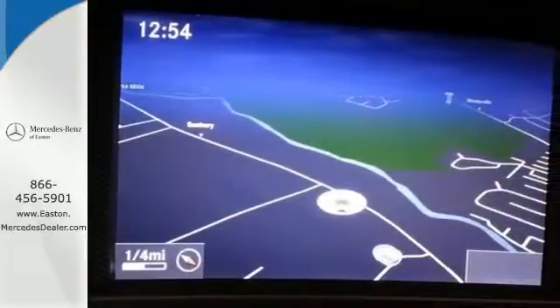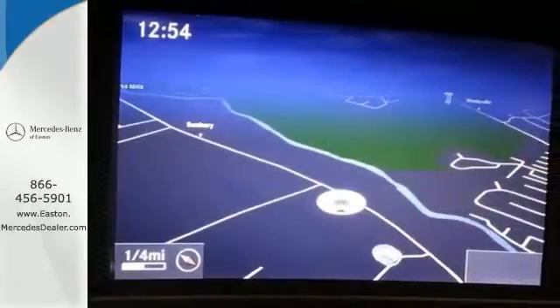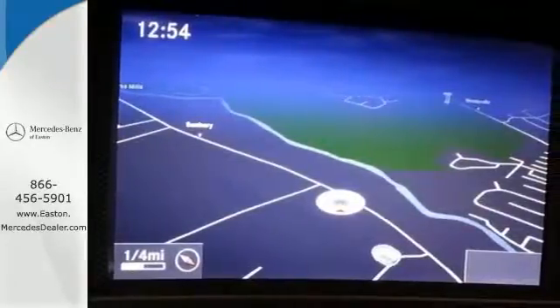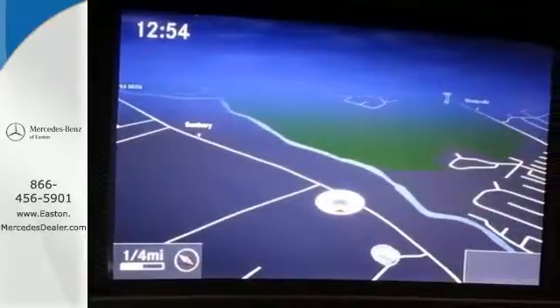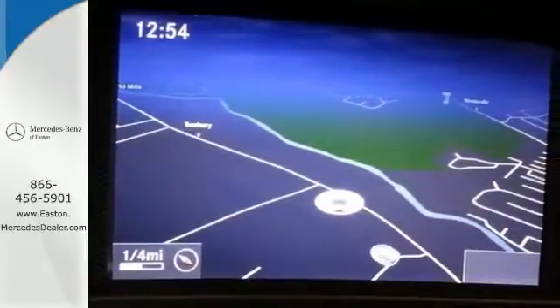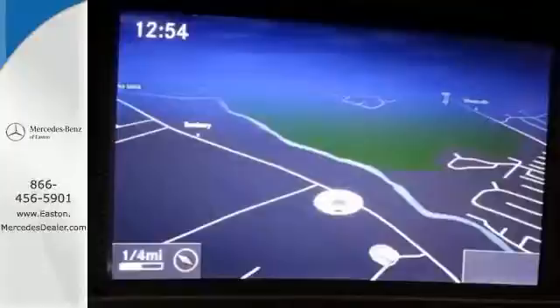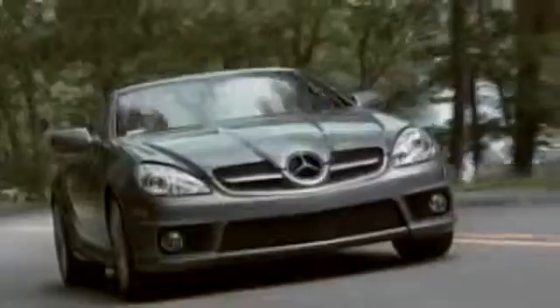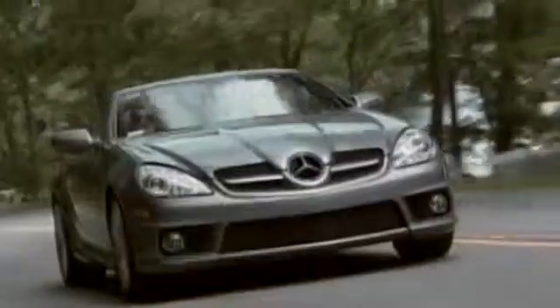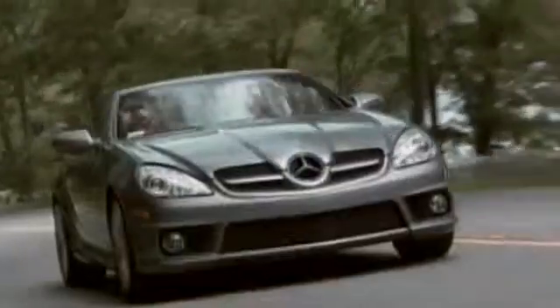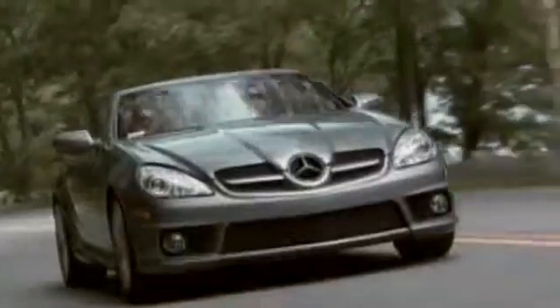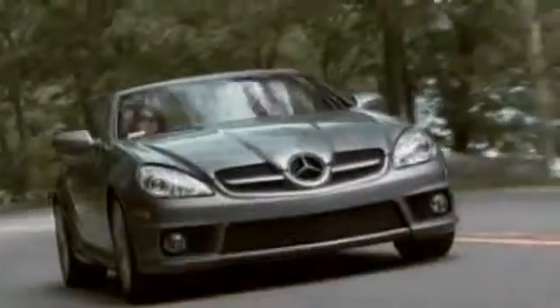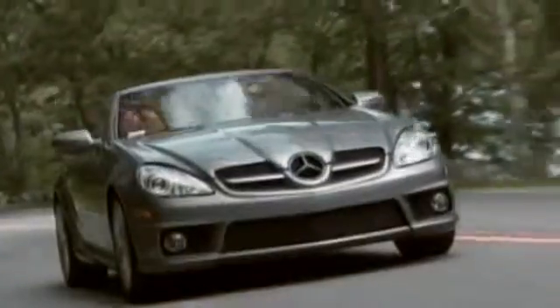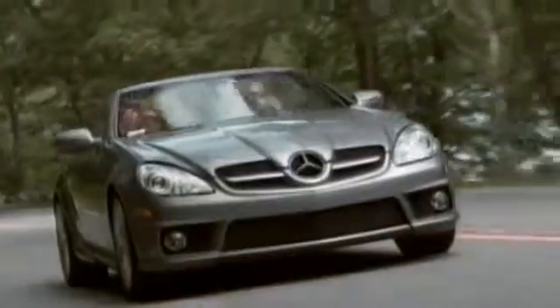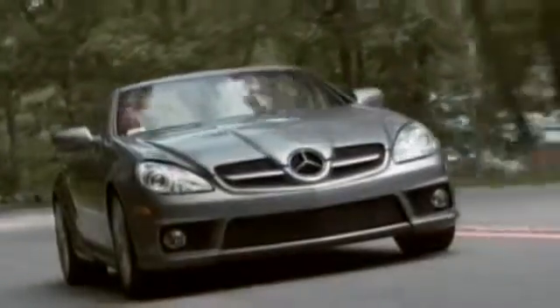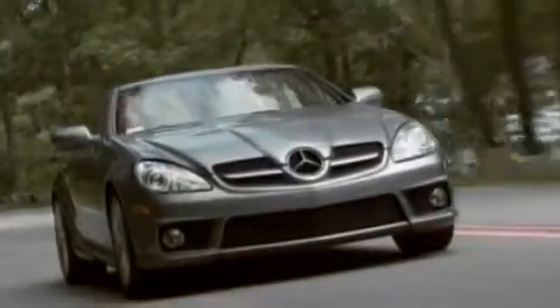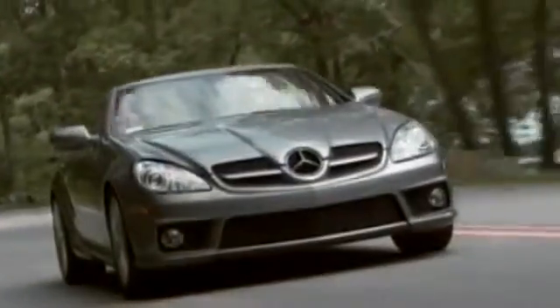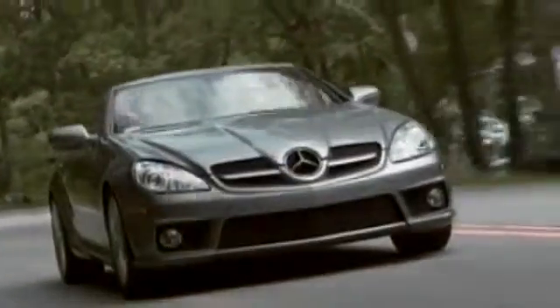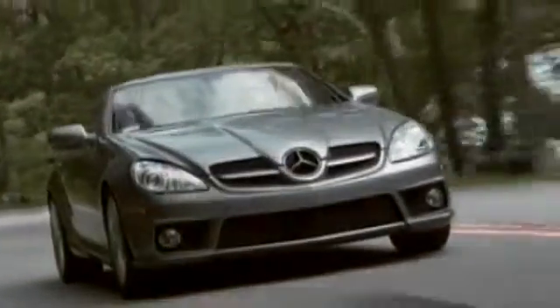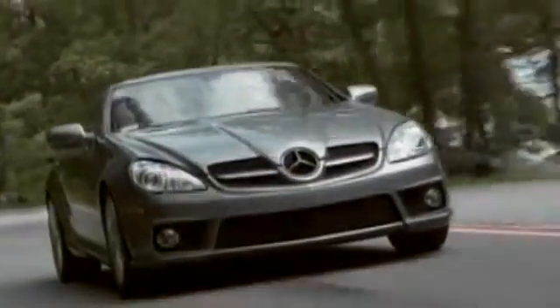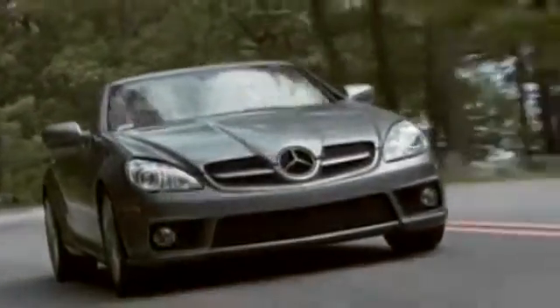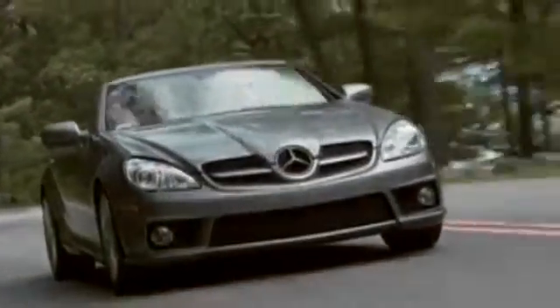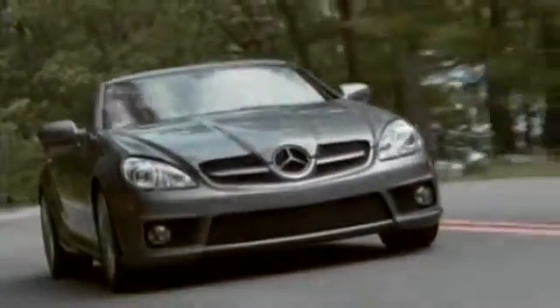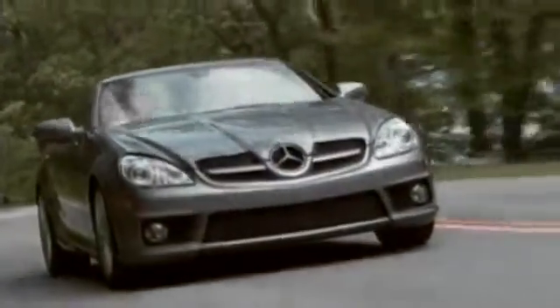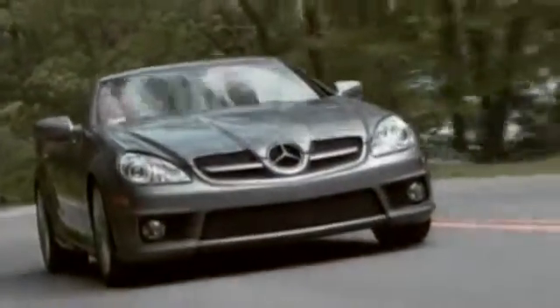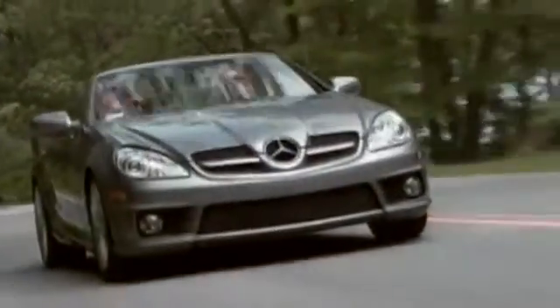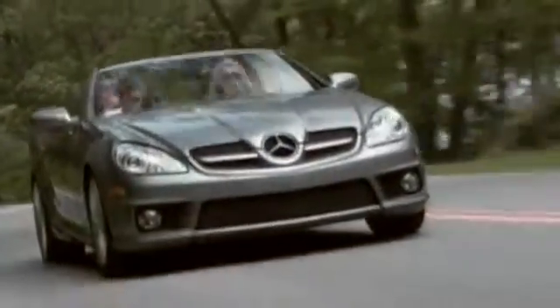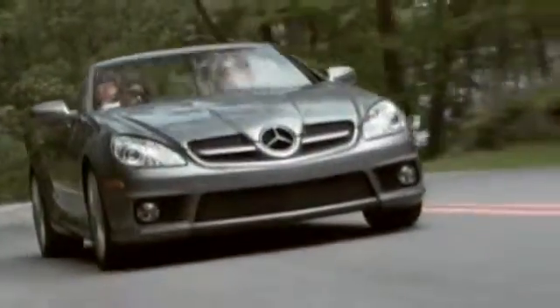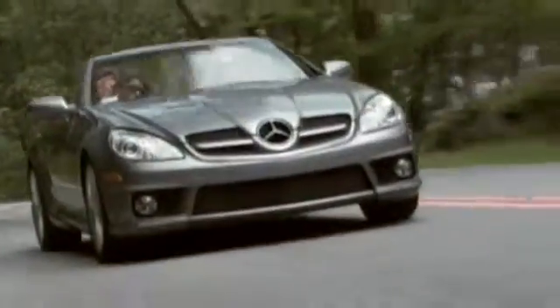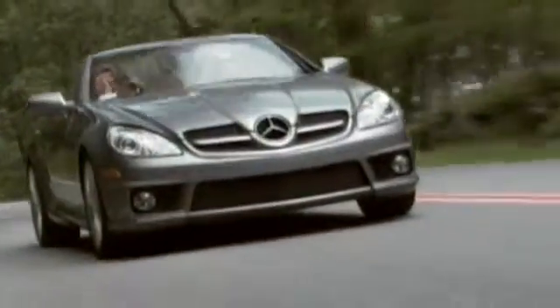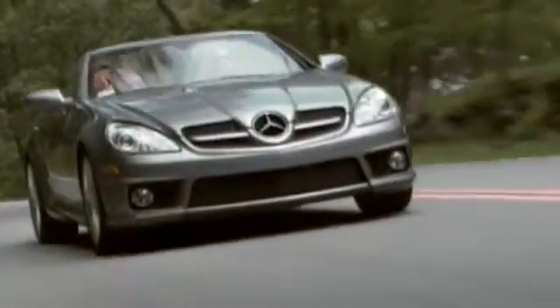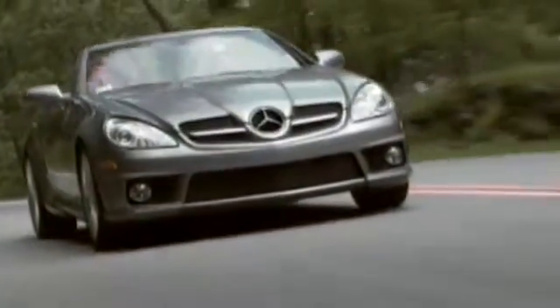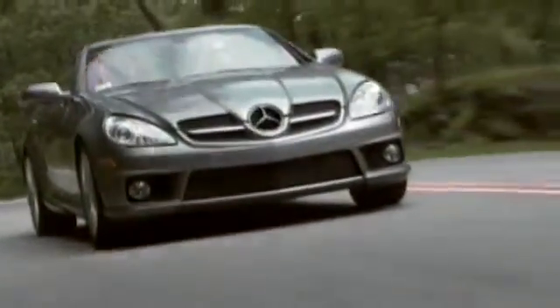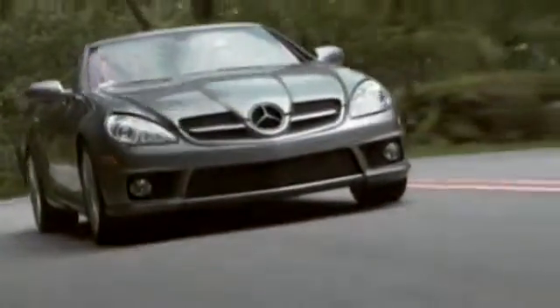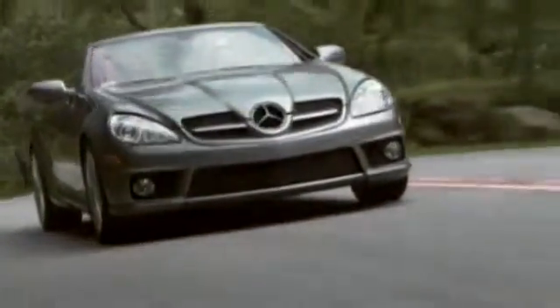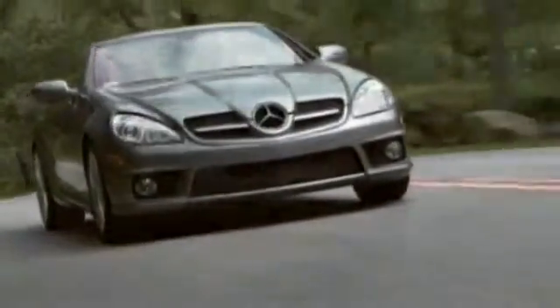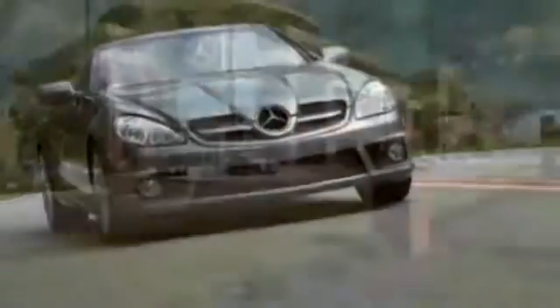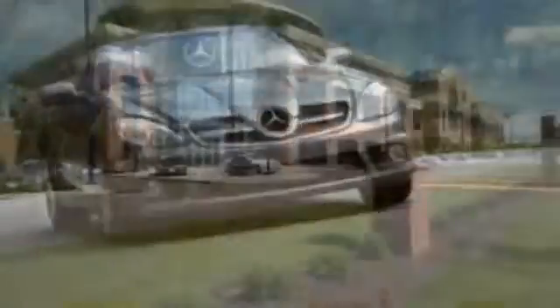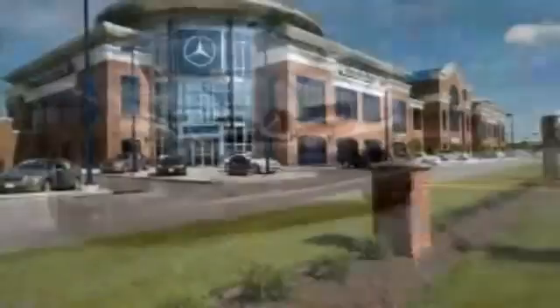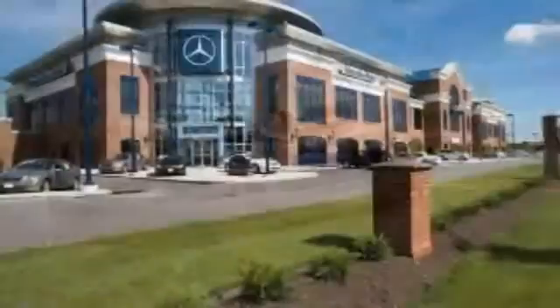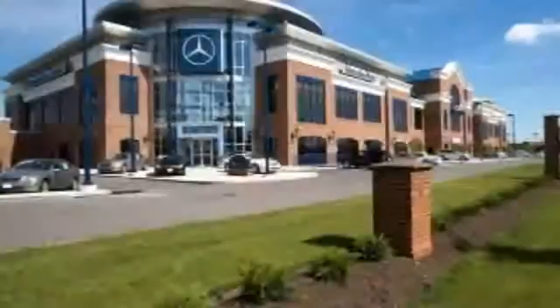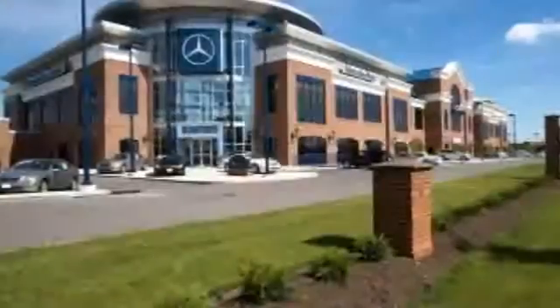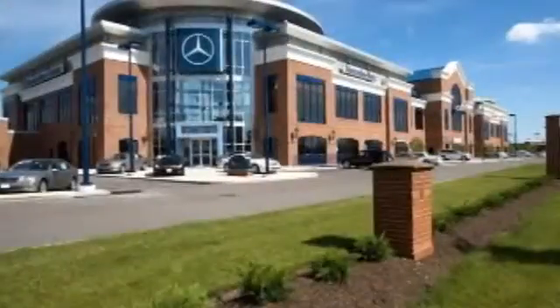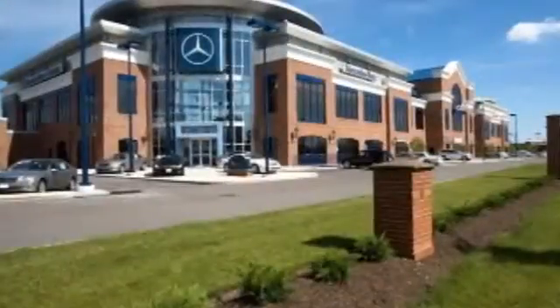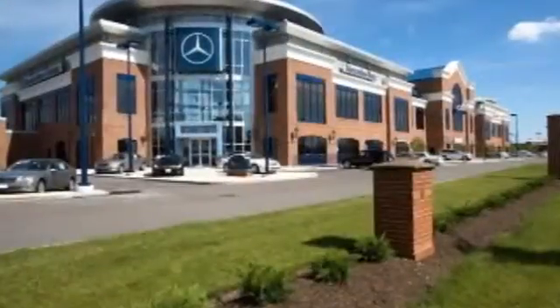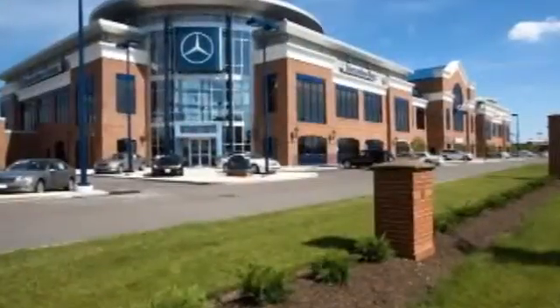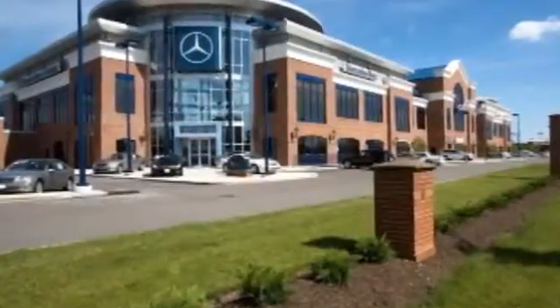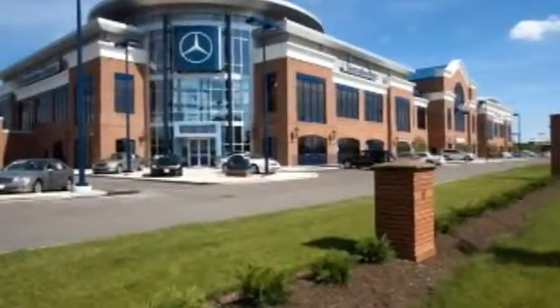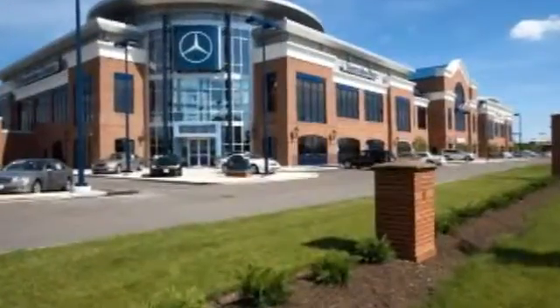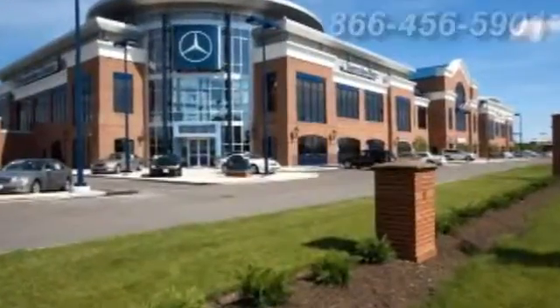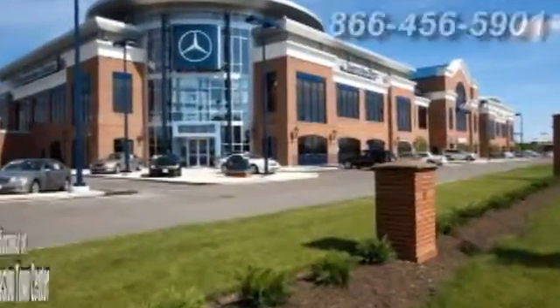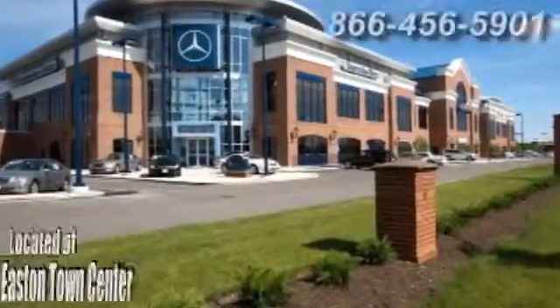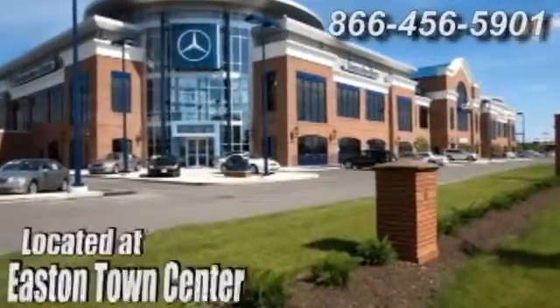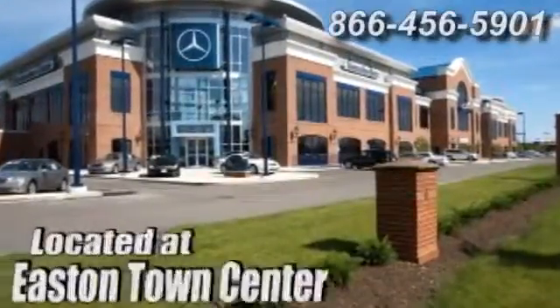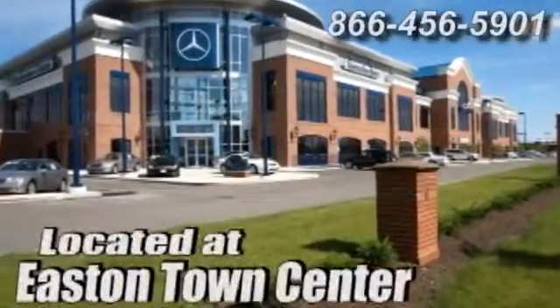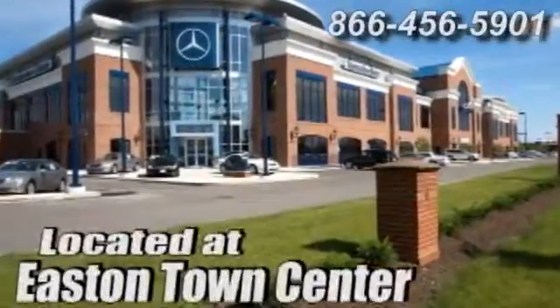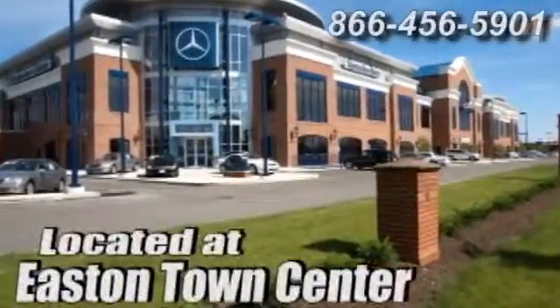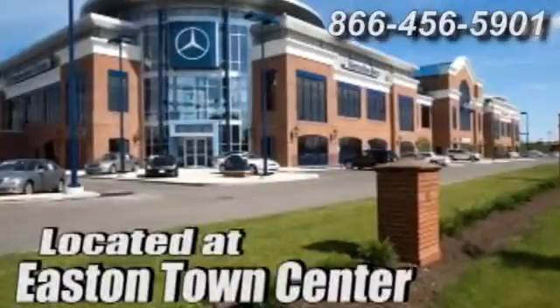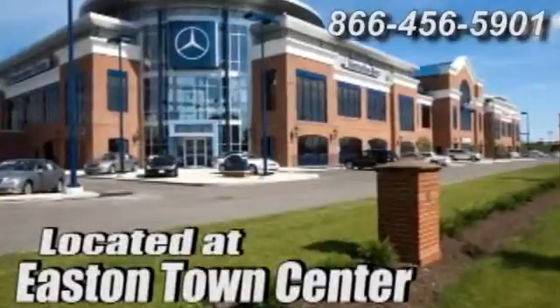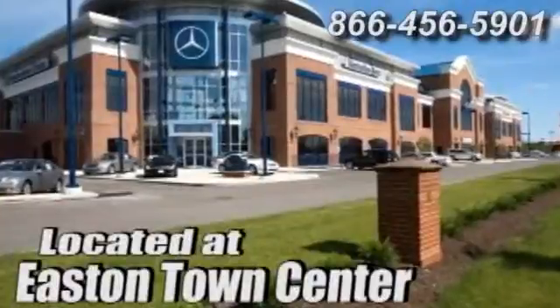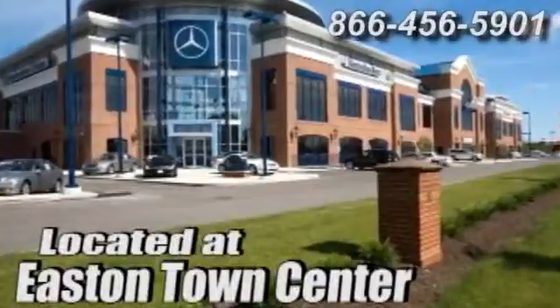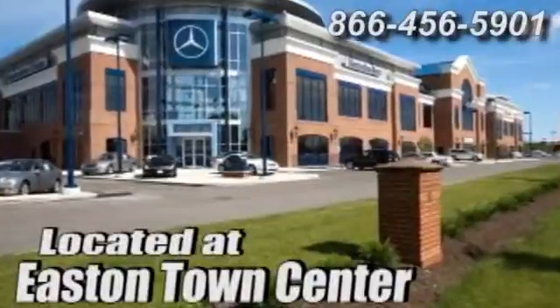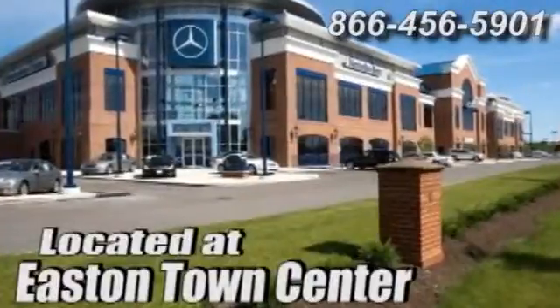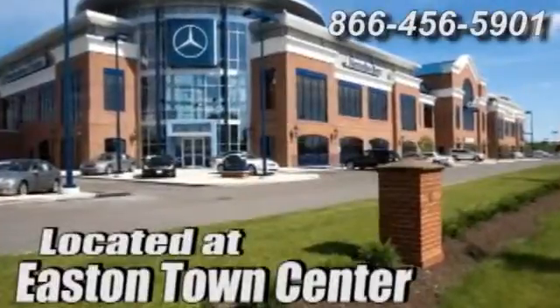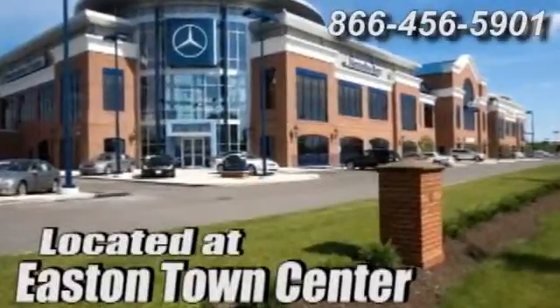Come experience luxury the Germaine way at Mercedes-Benz of Easton, conveniently located at Easton Town Center.